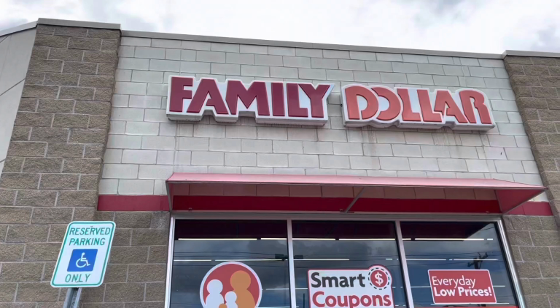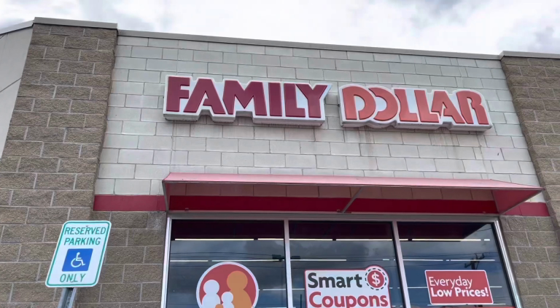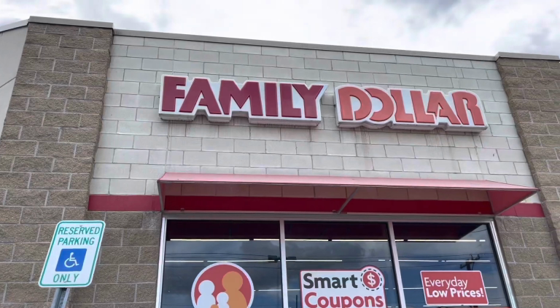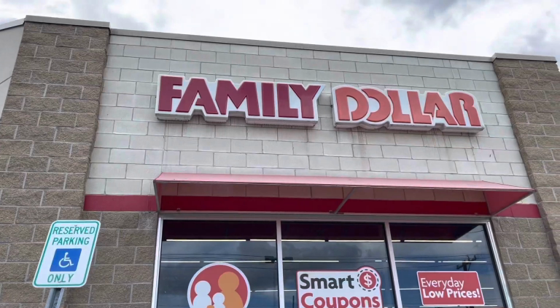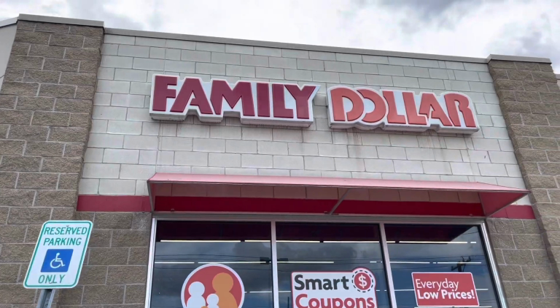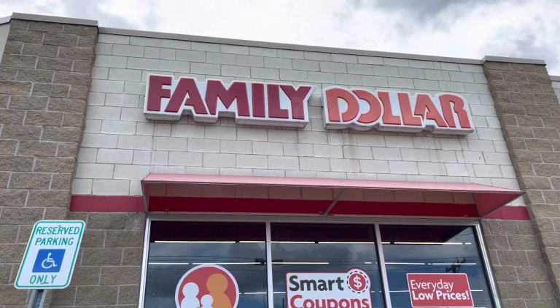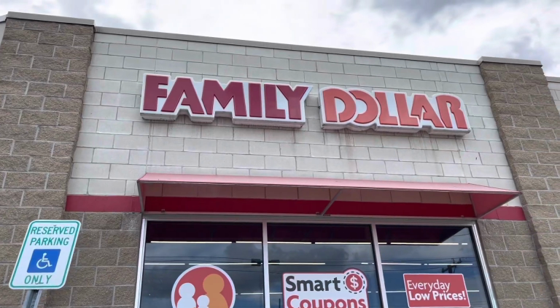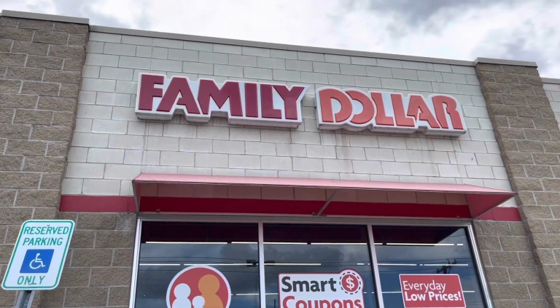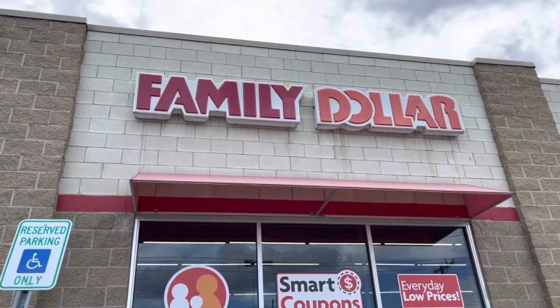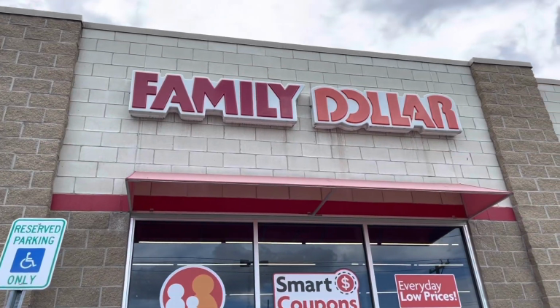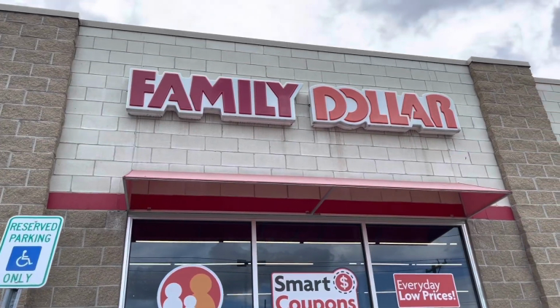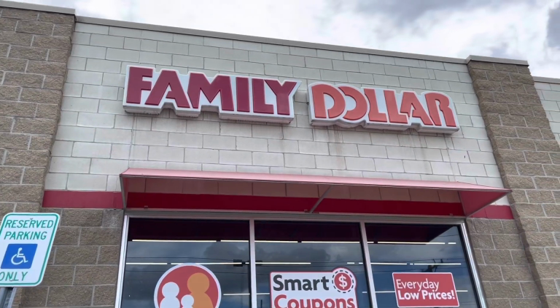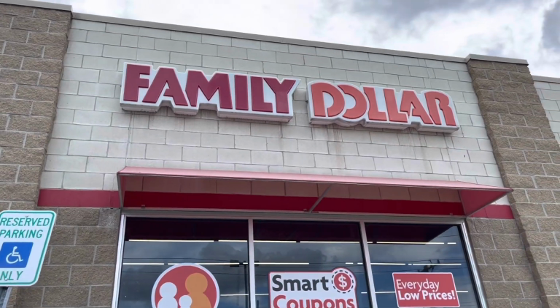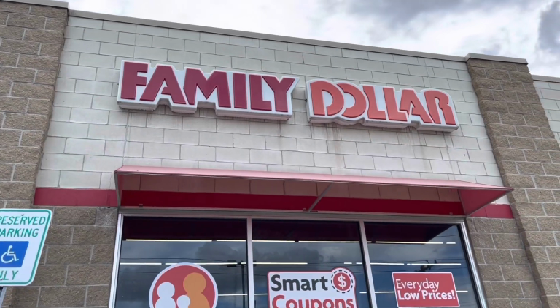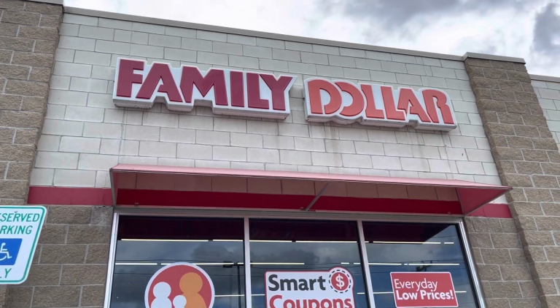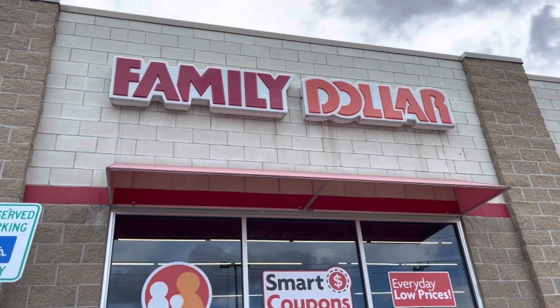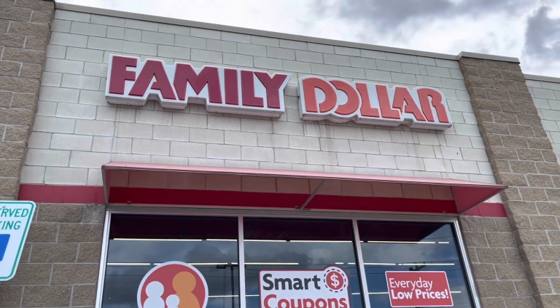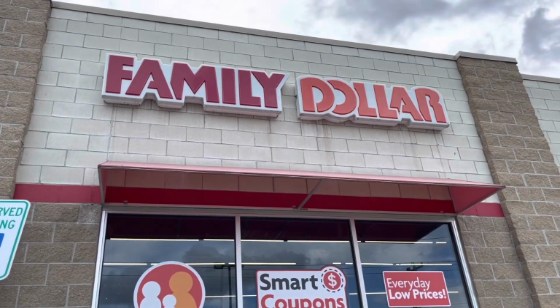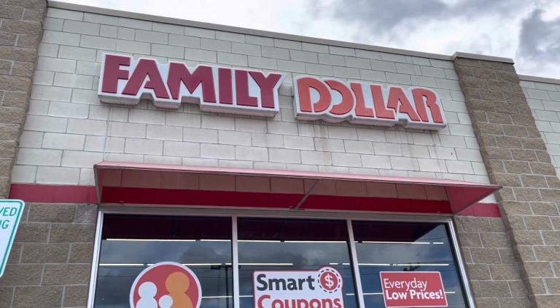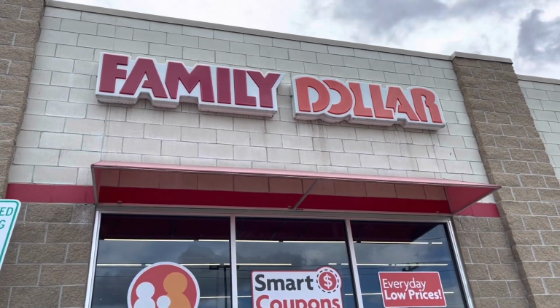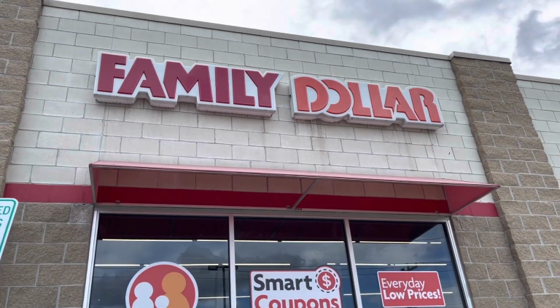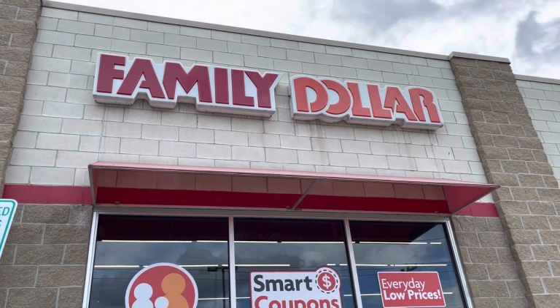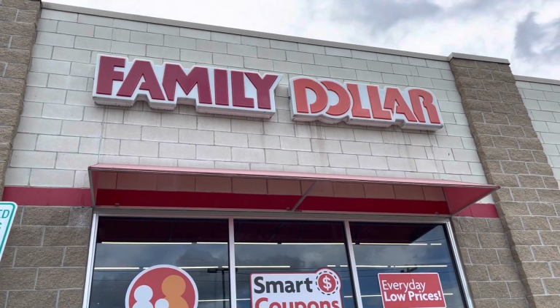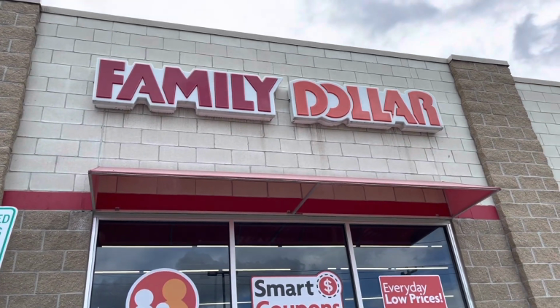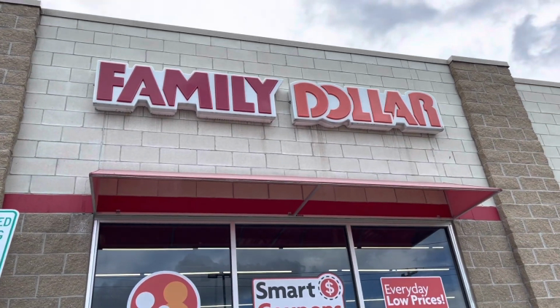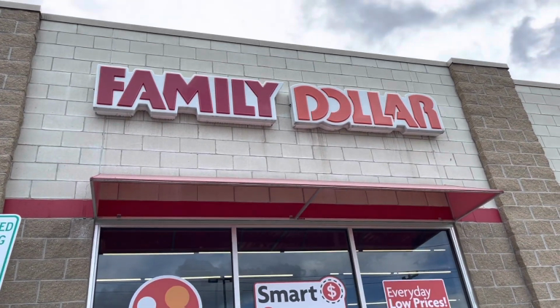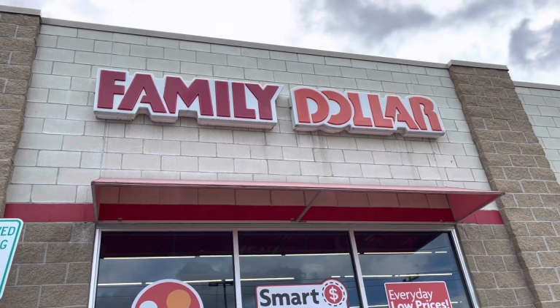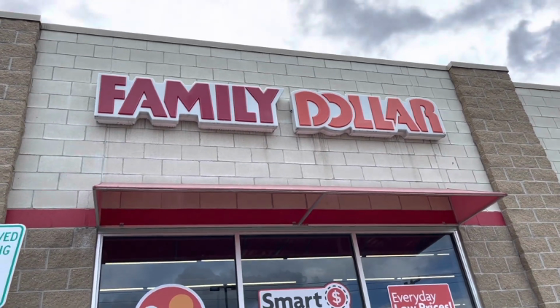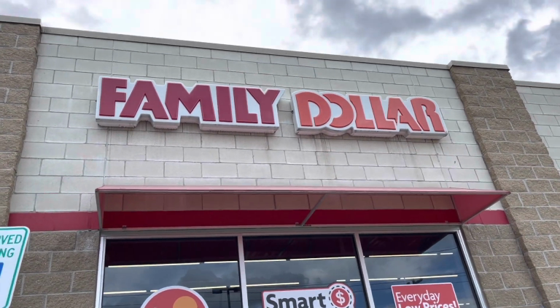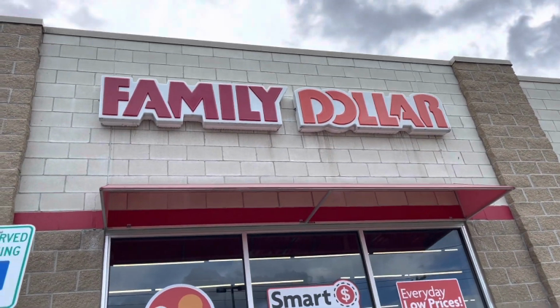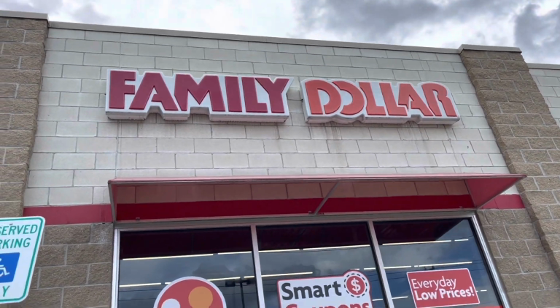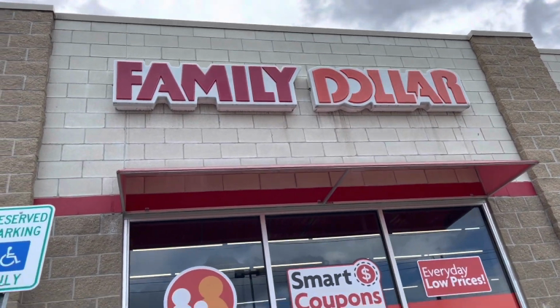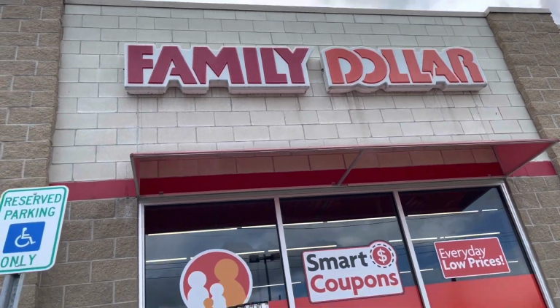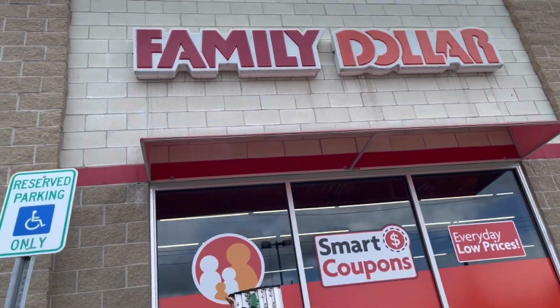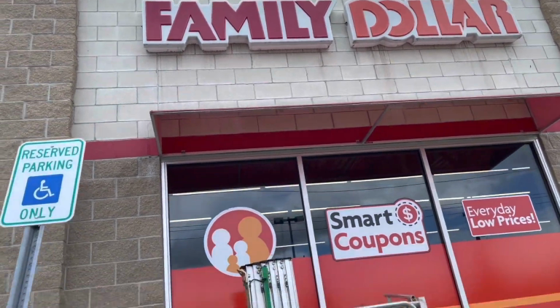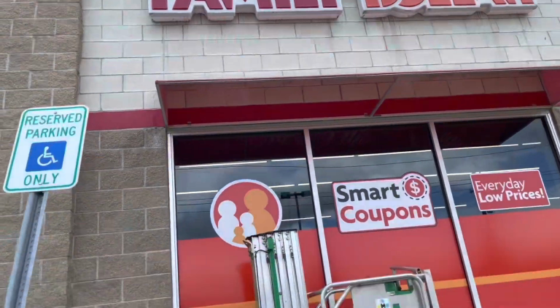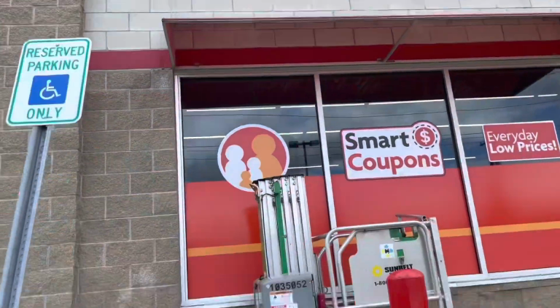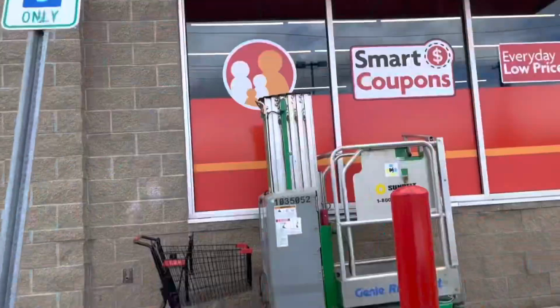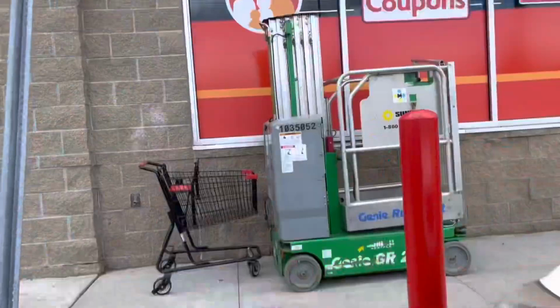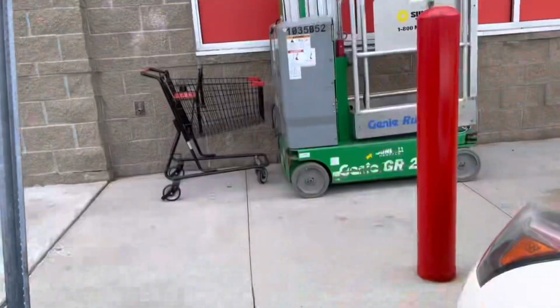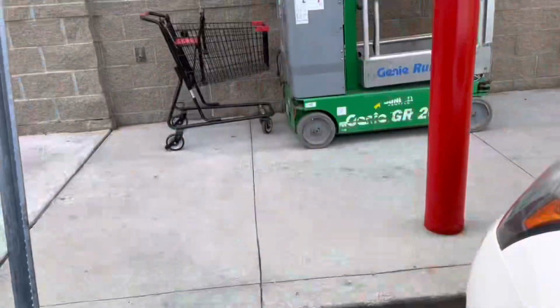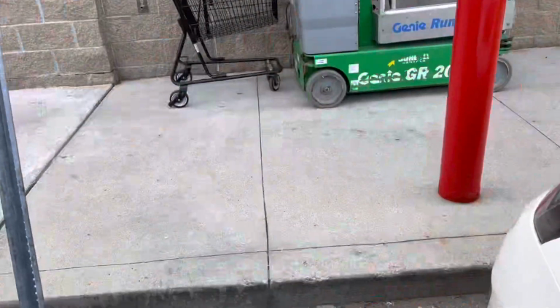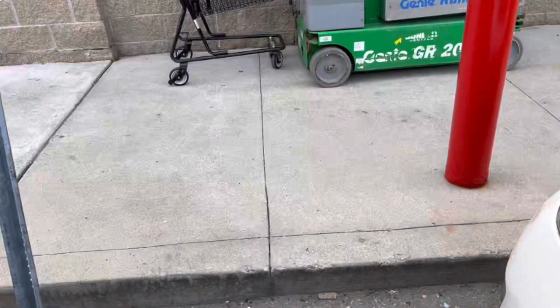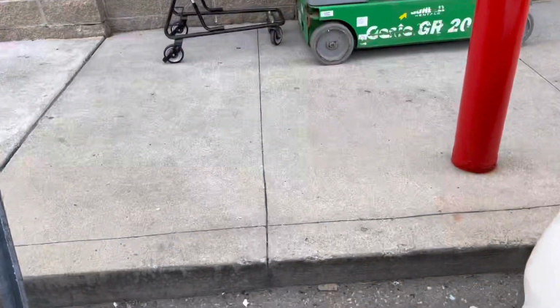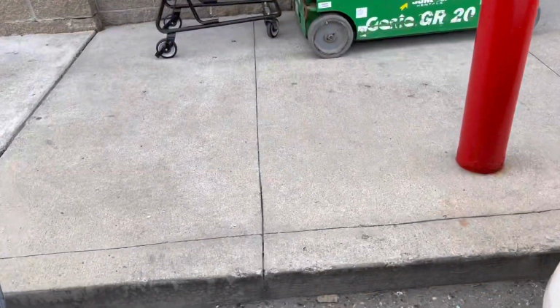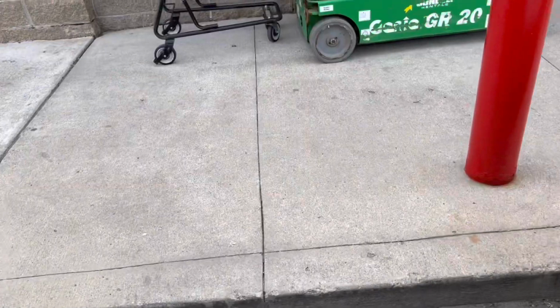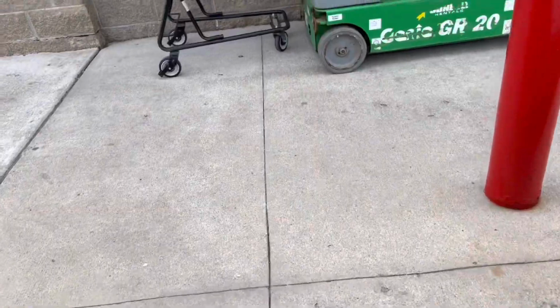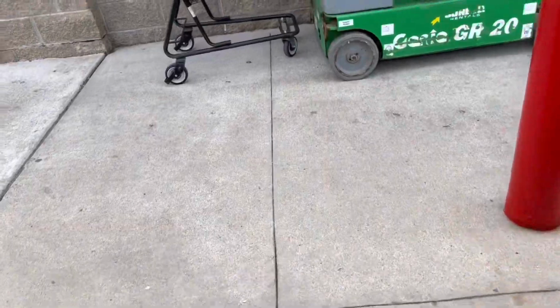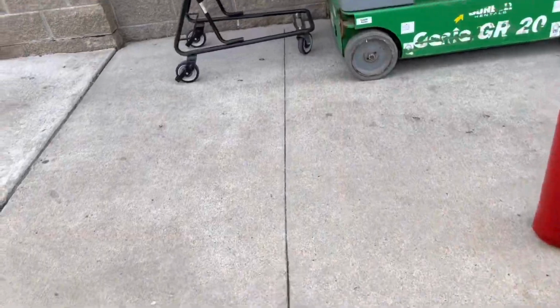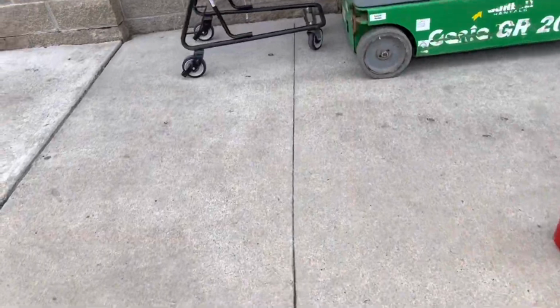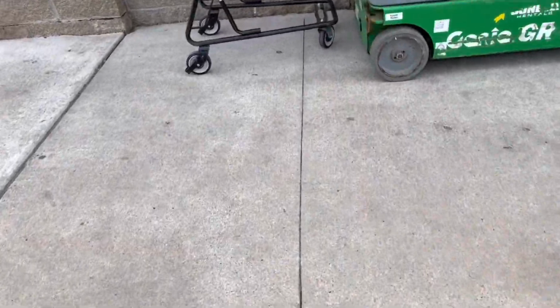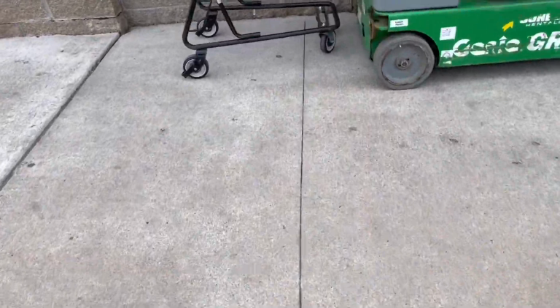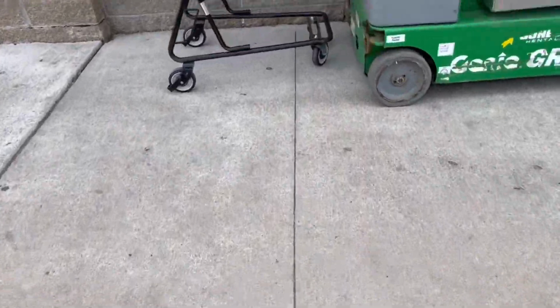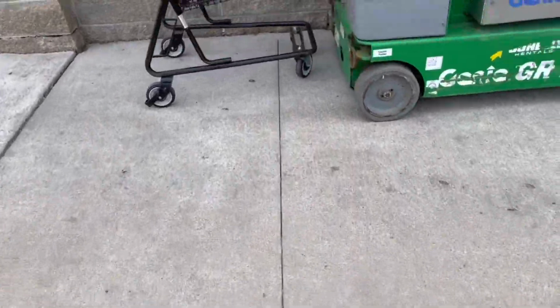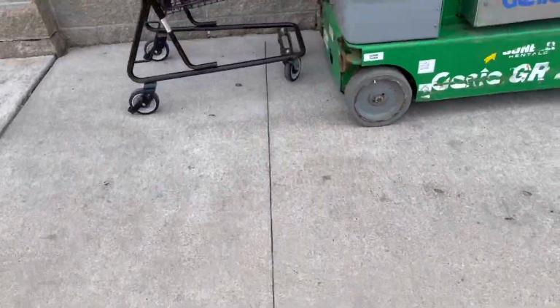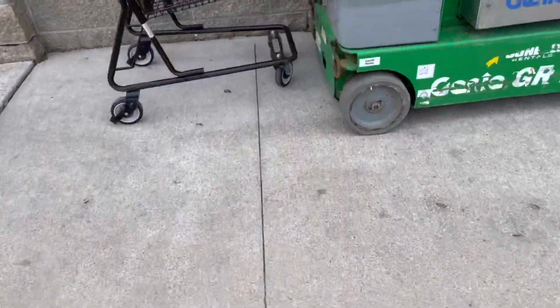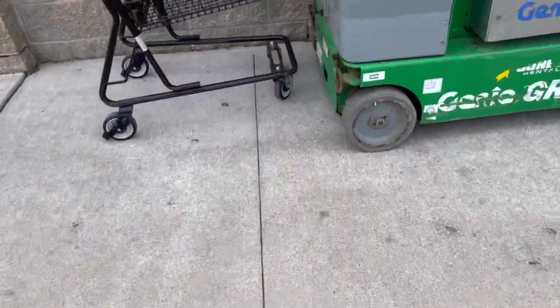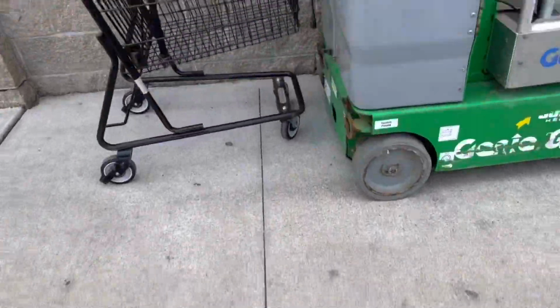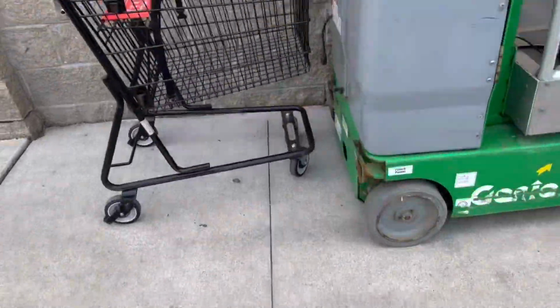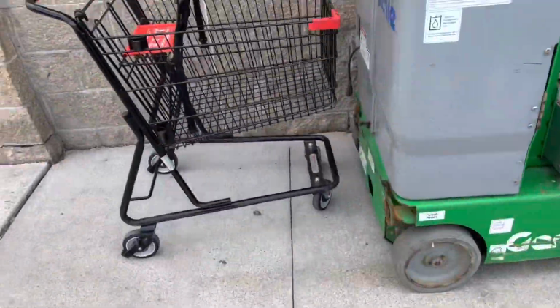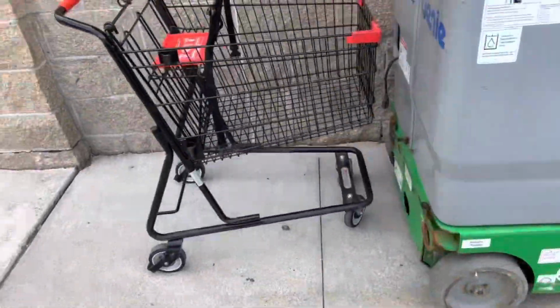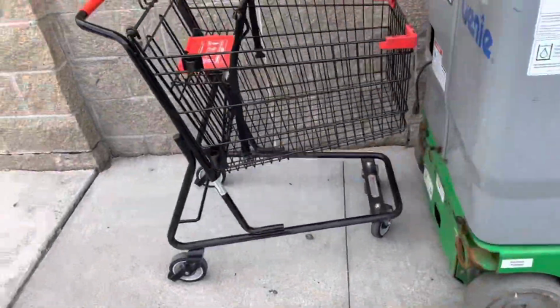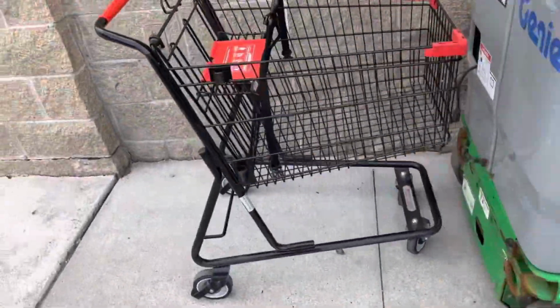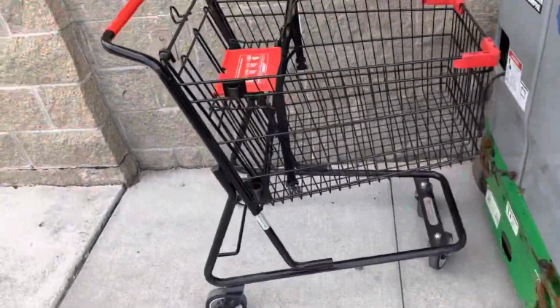What's up guys, it's Brad and we are at Family Dollar. We're going to get in here and try to get these deals for this week.